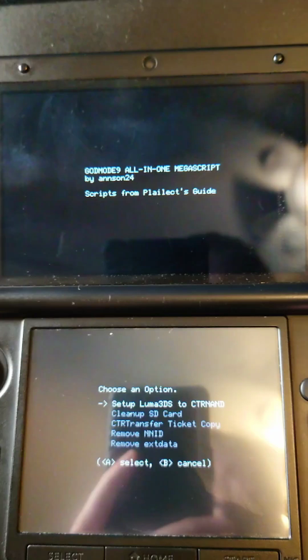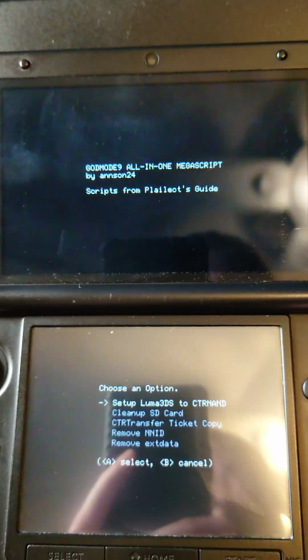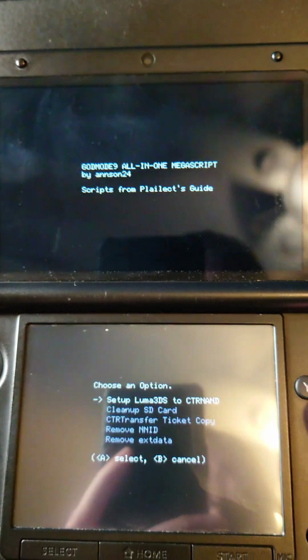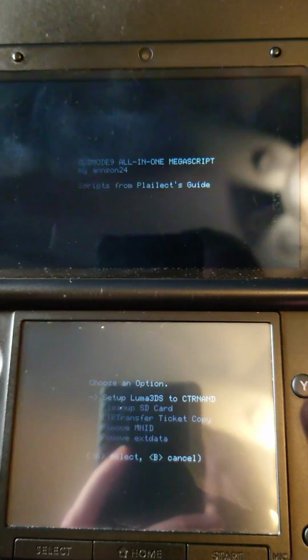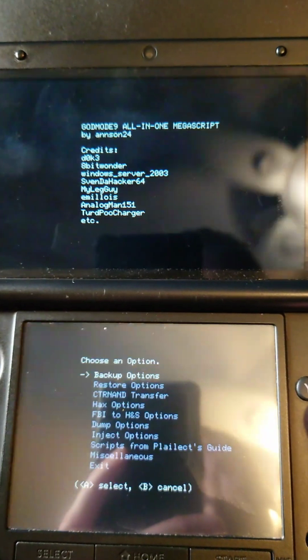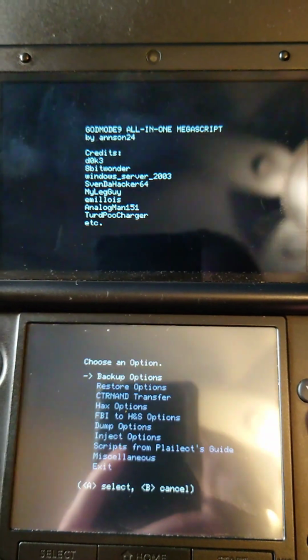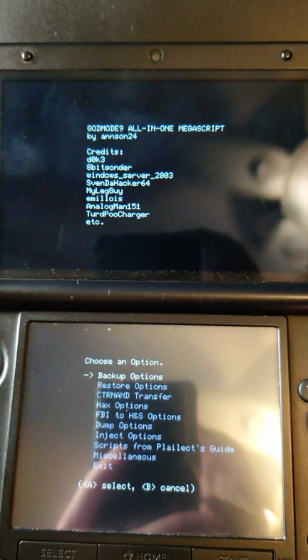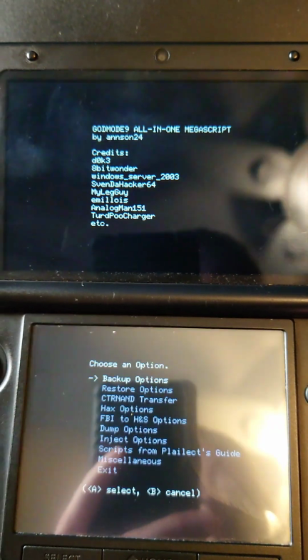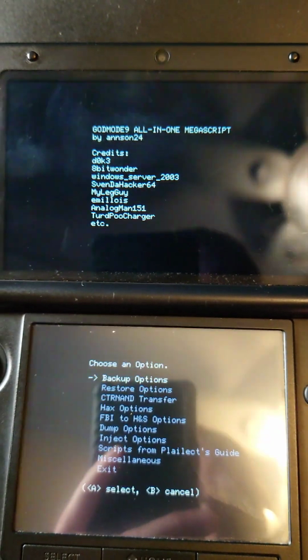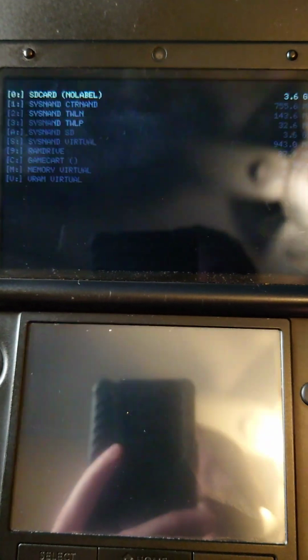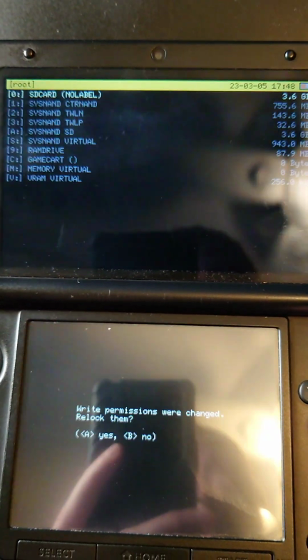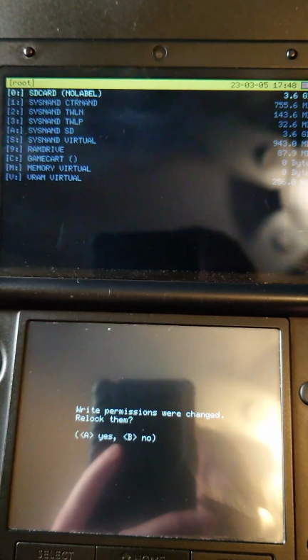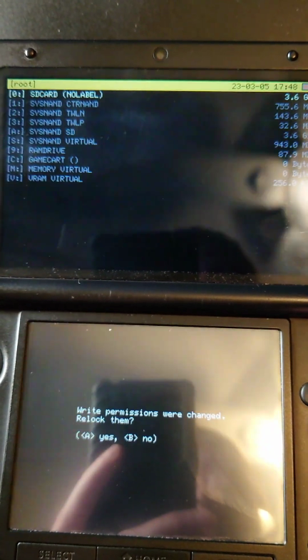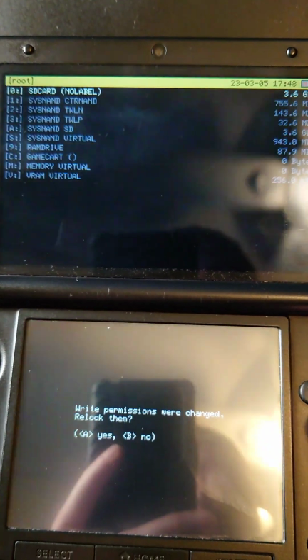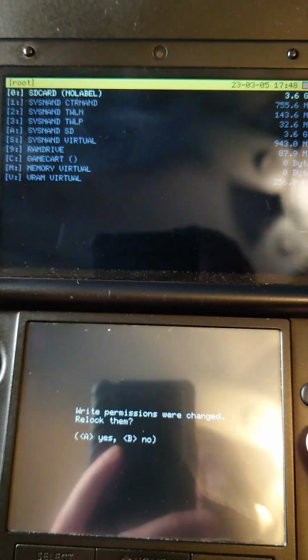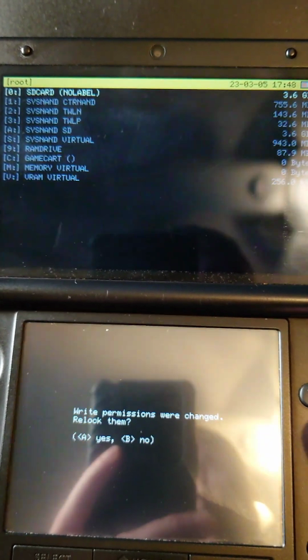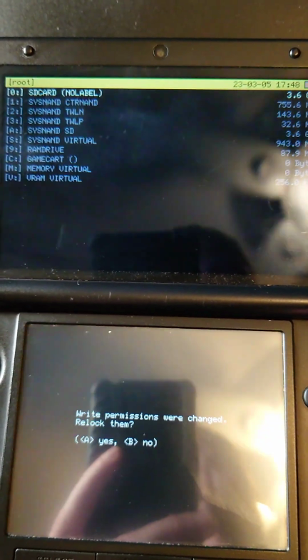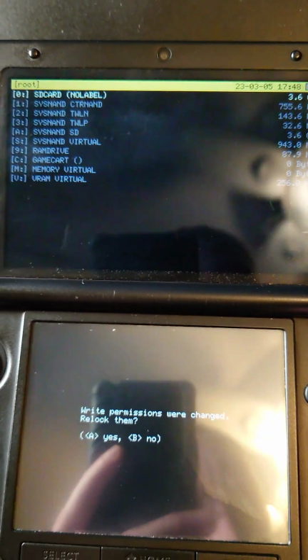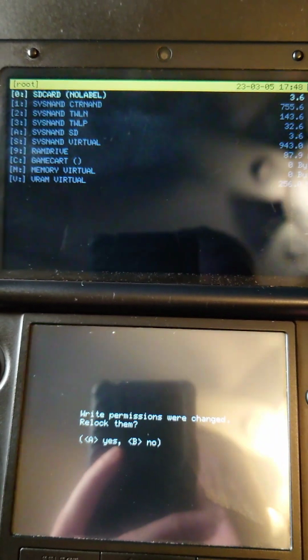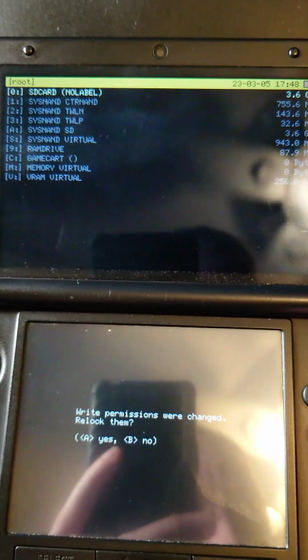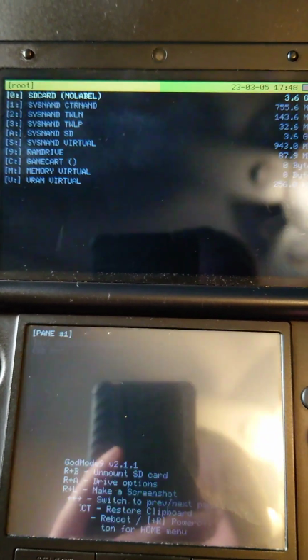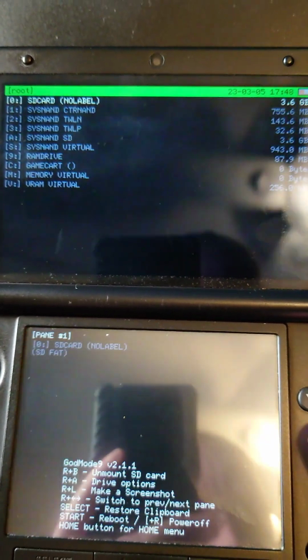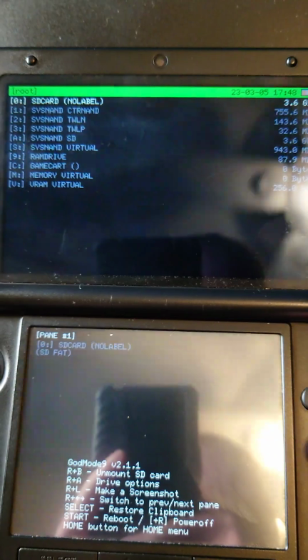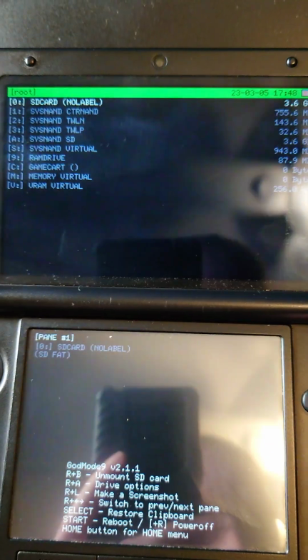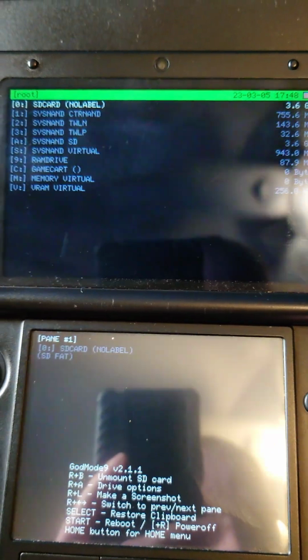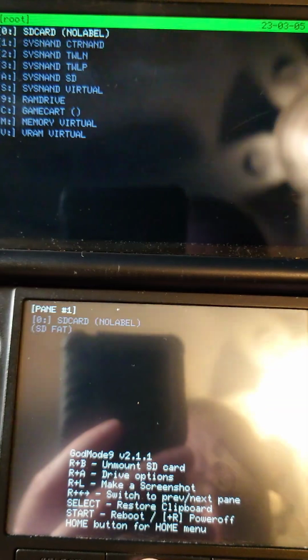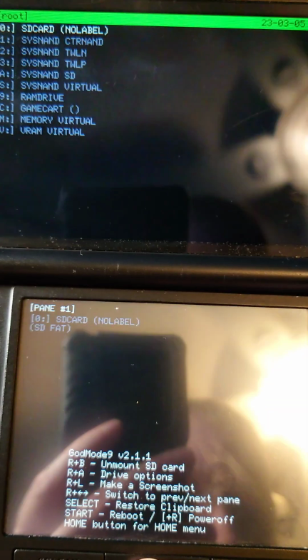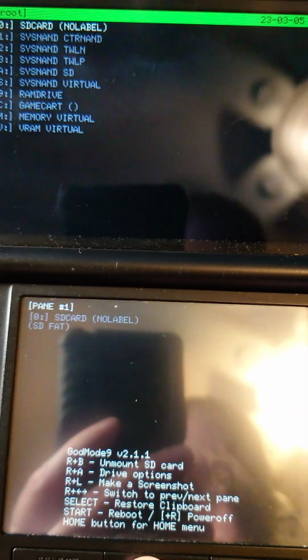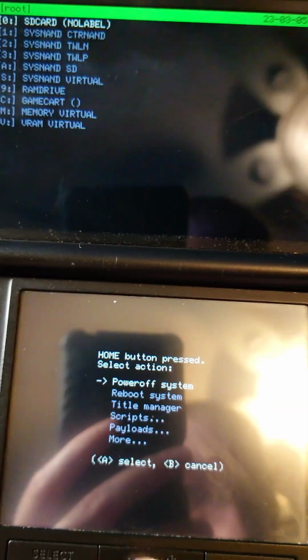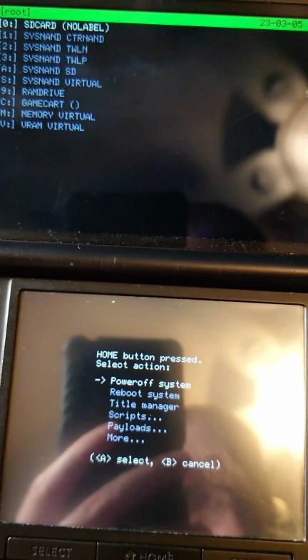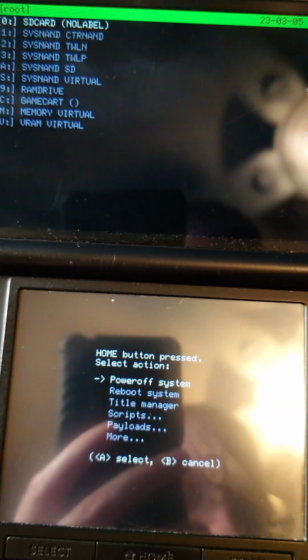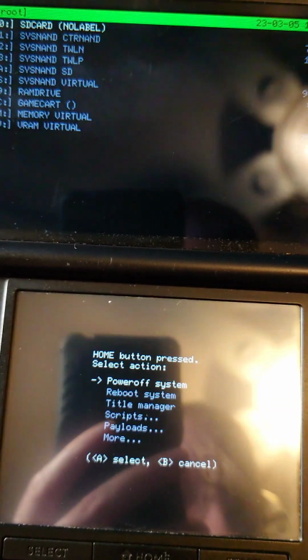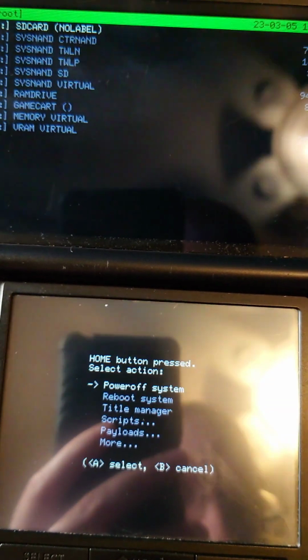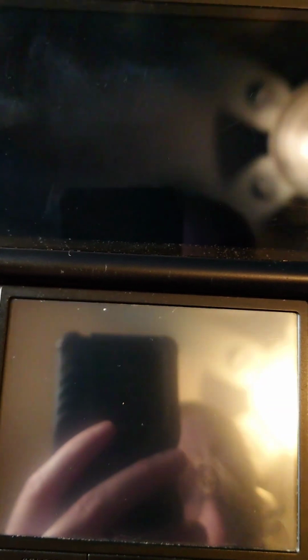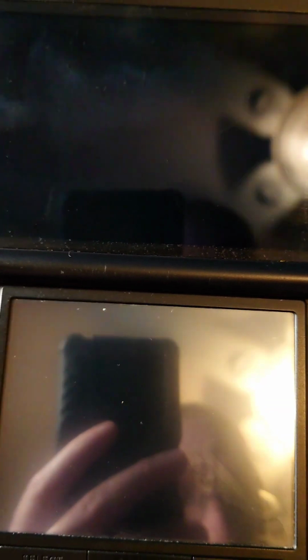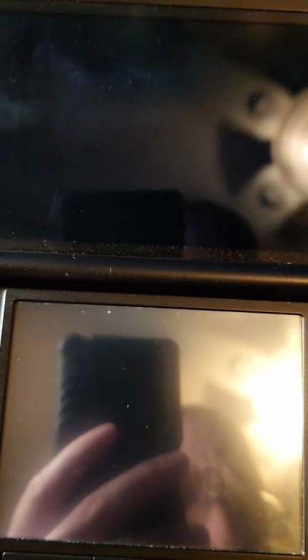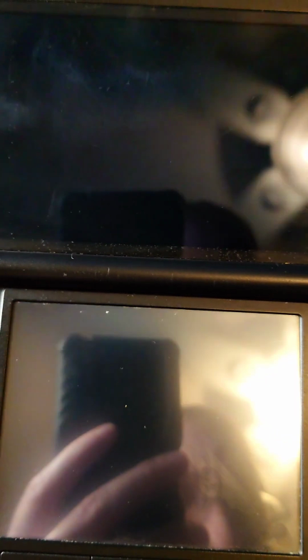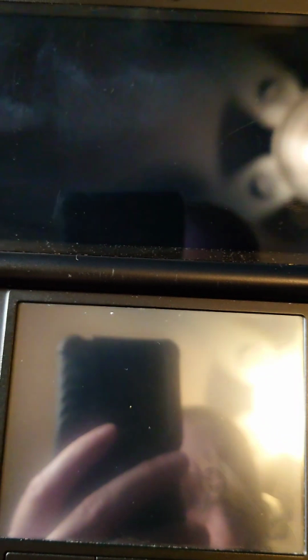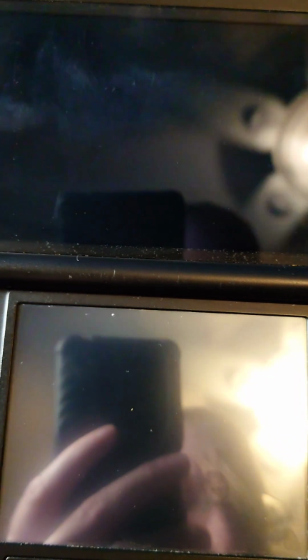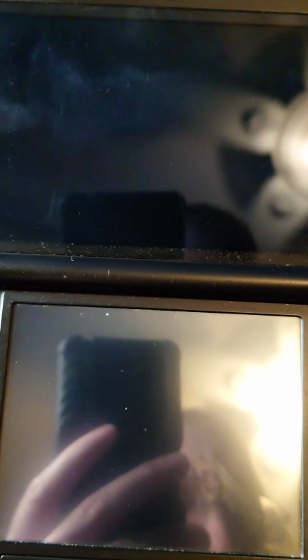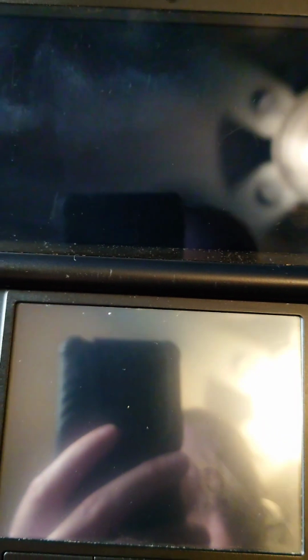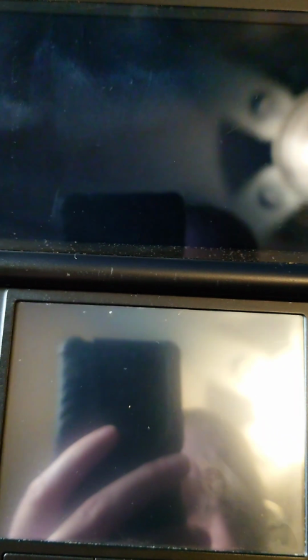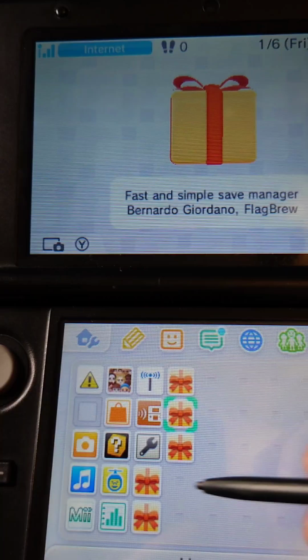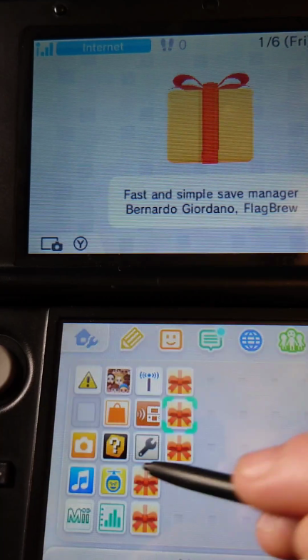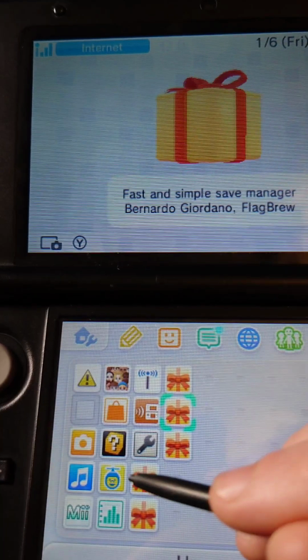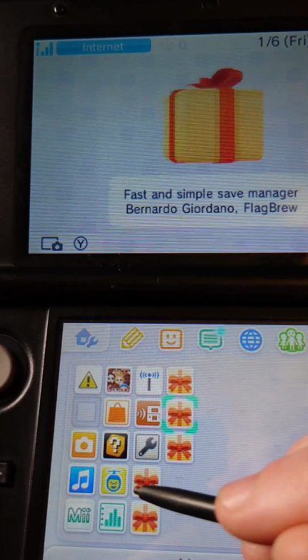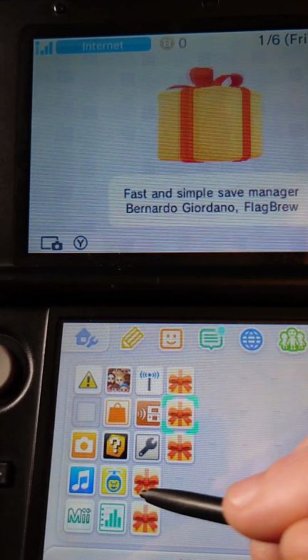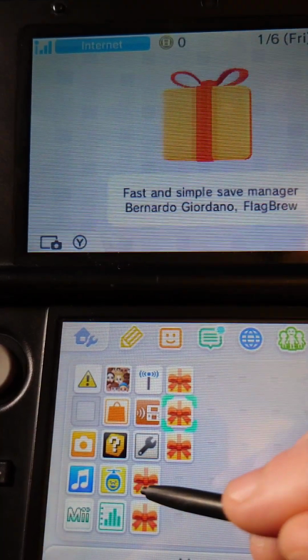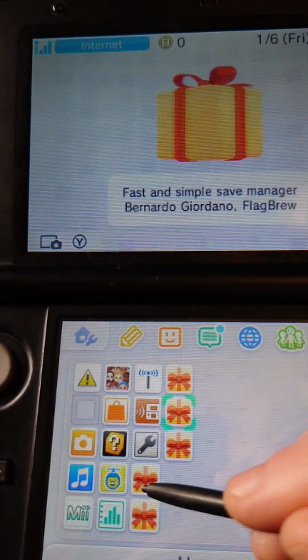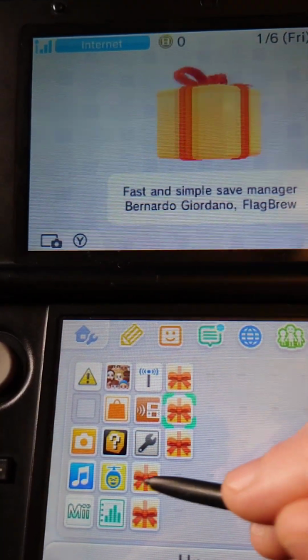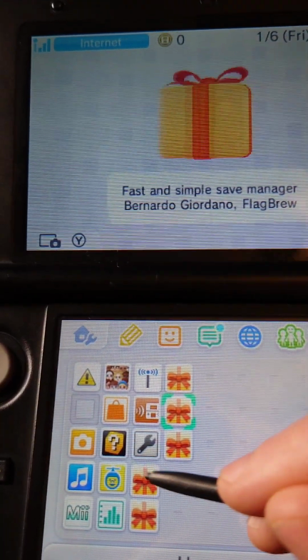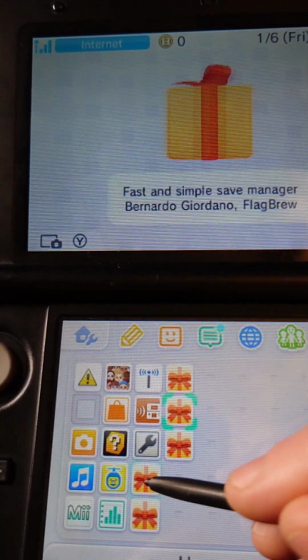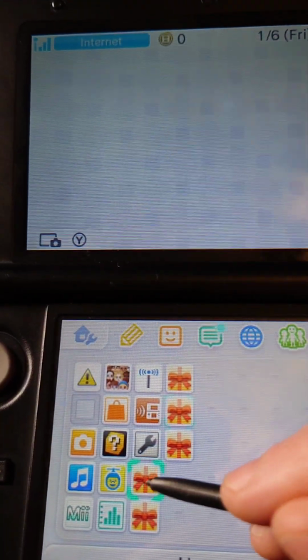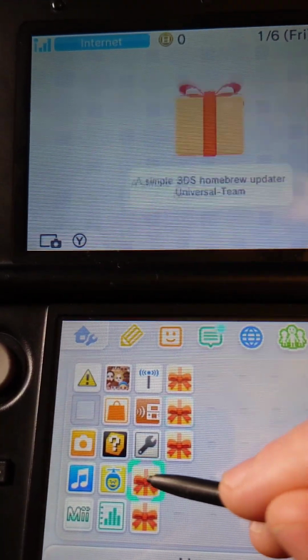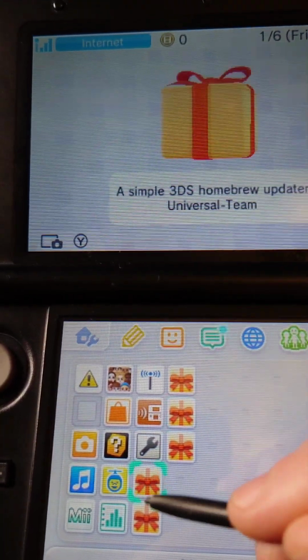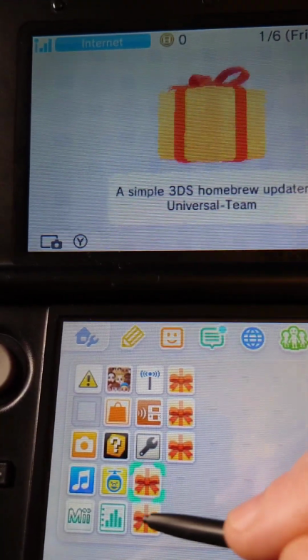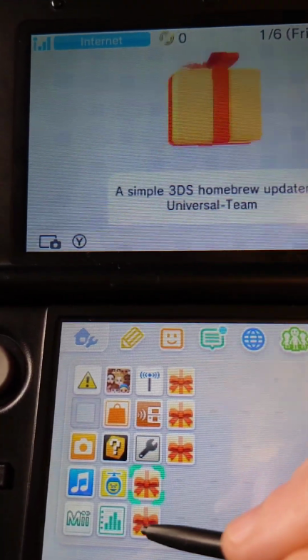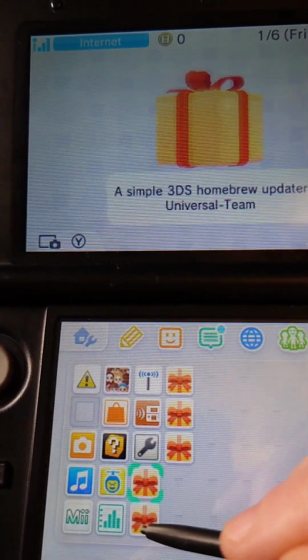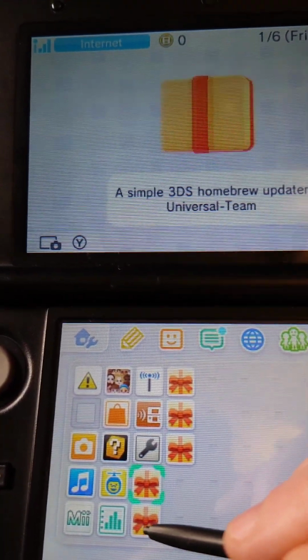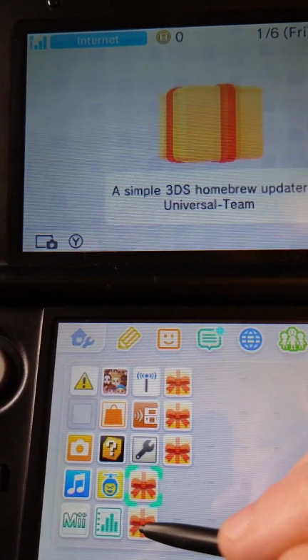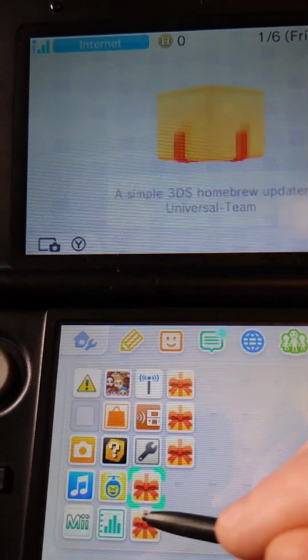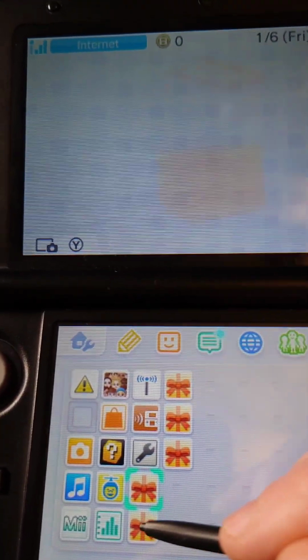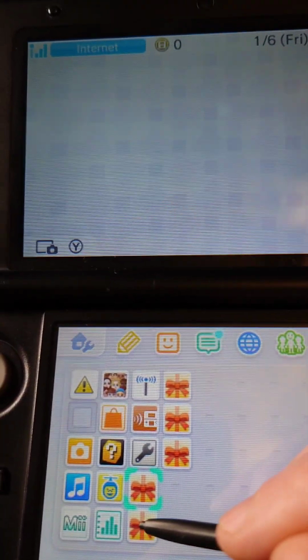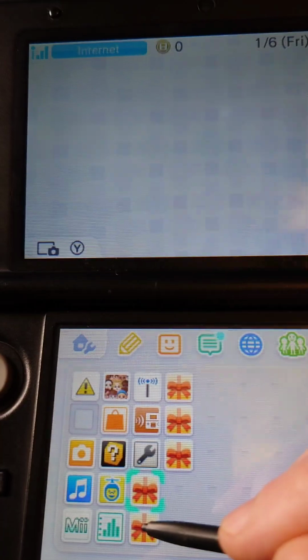Then press B and B again, then A to relock the permissions. Then press the Home button and A to power off the system. Then when we turn the 3DS on, we're gonna see all these presents, which have our homebrew.